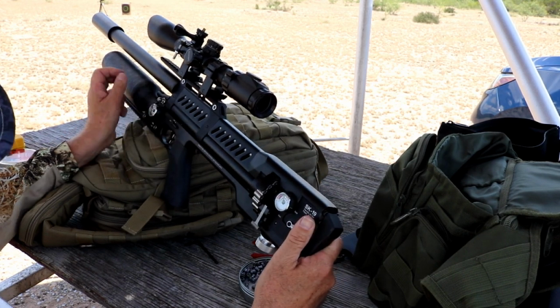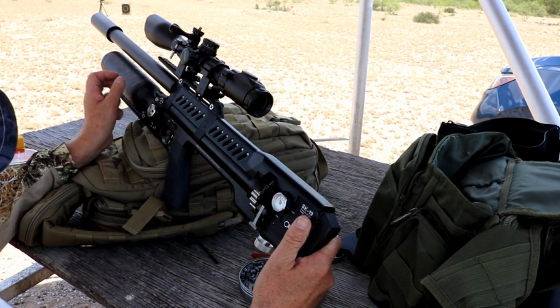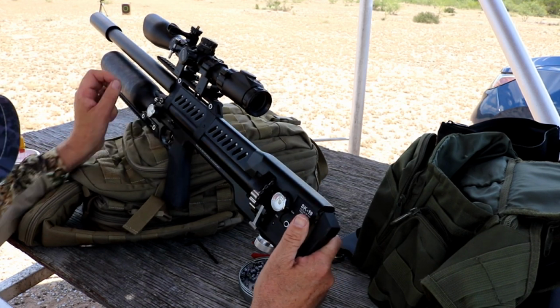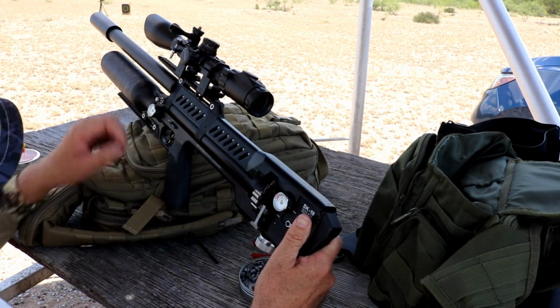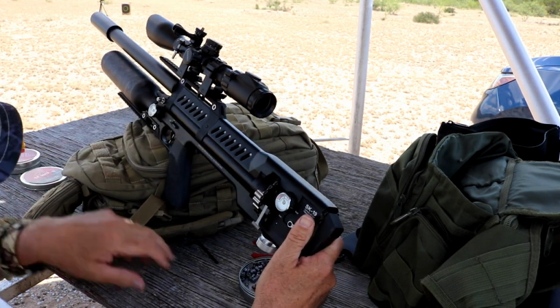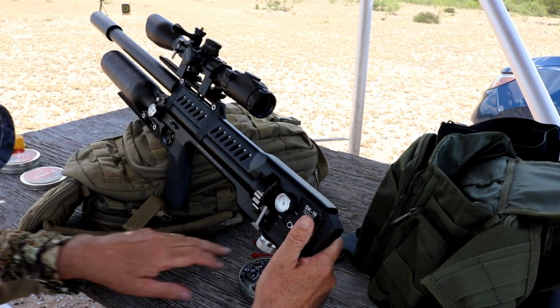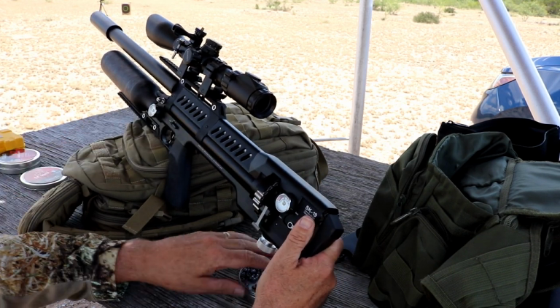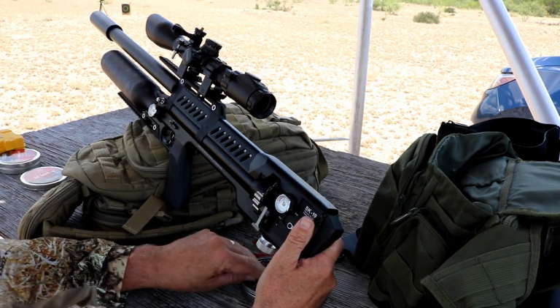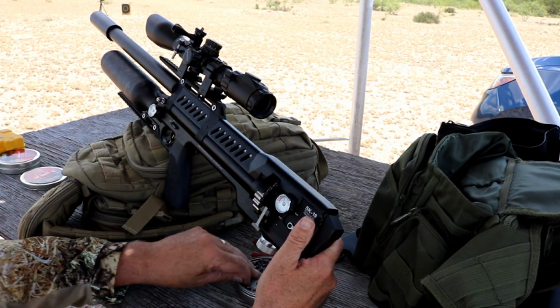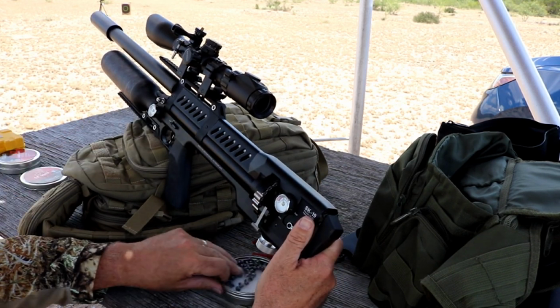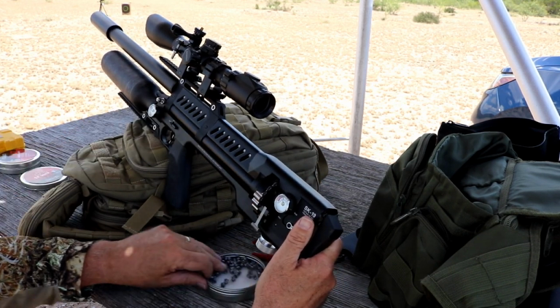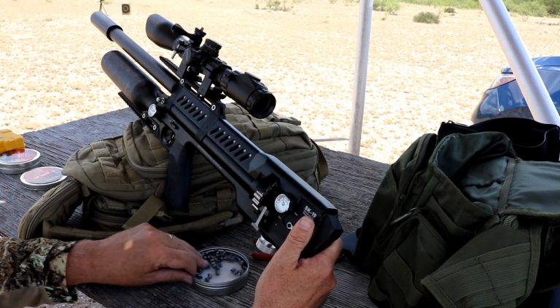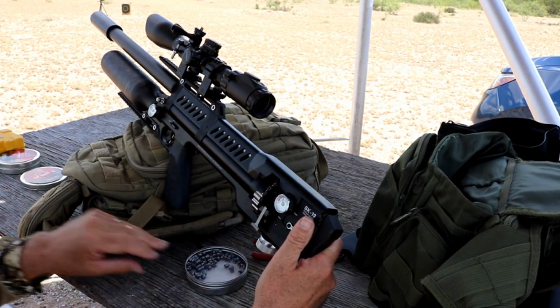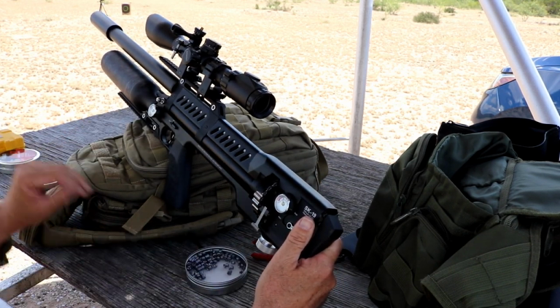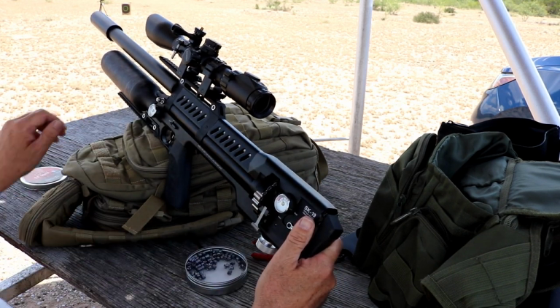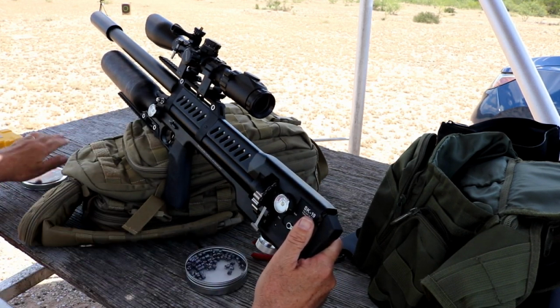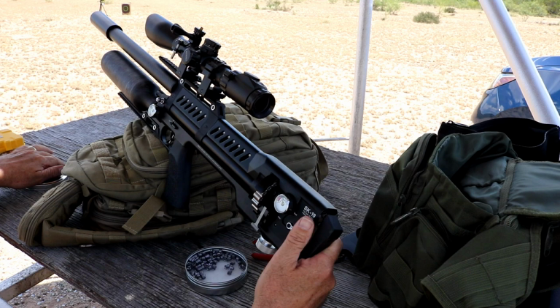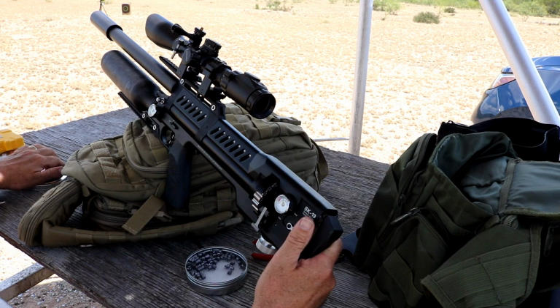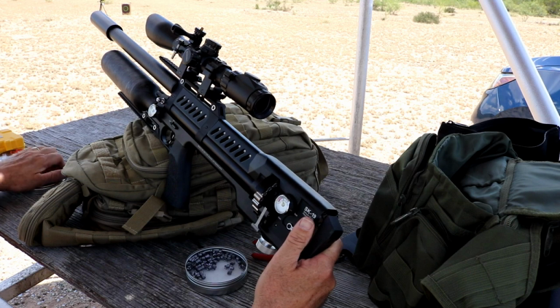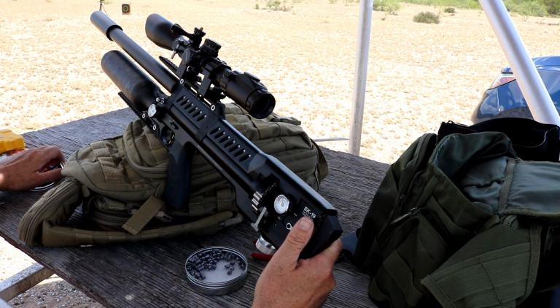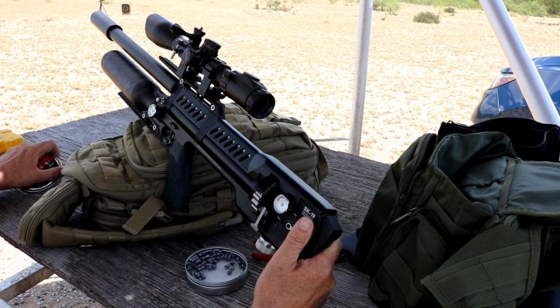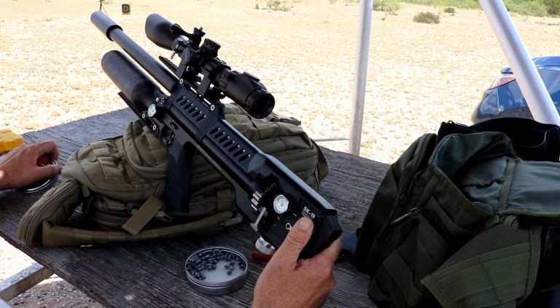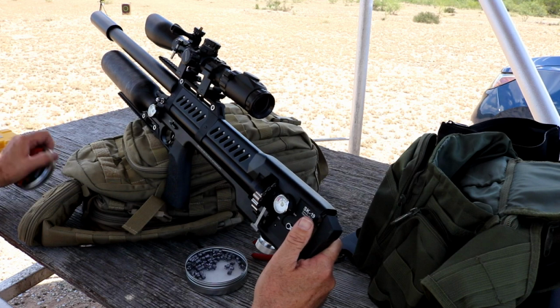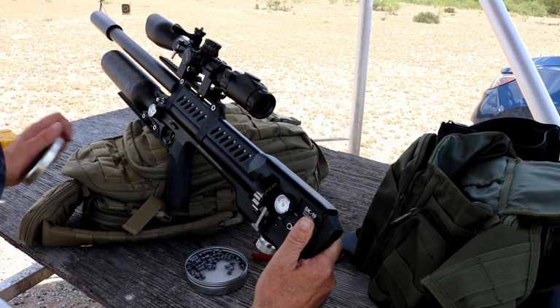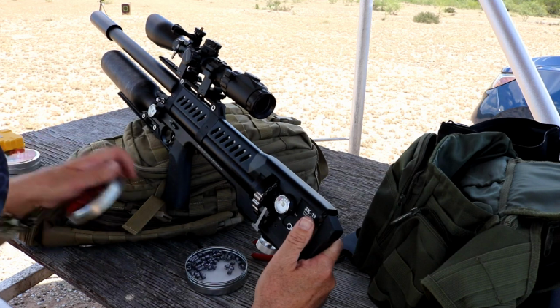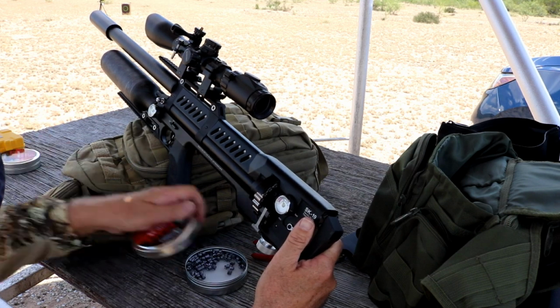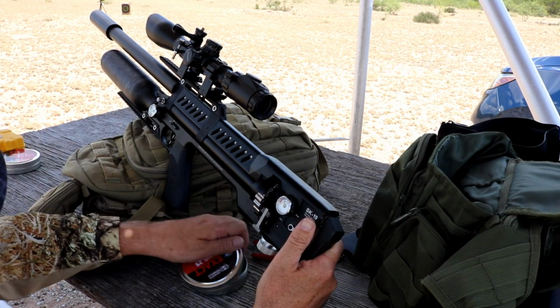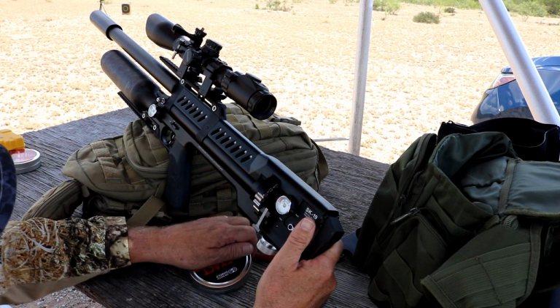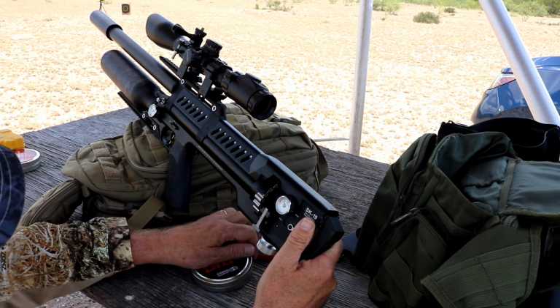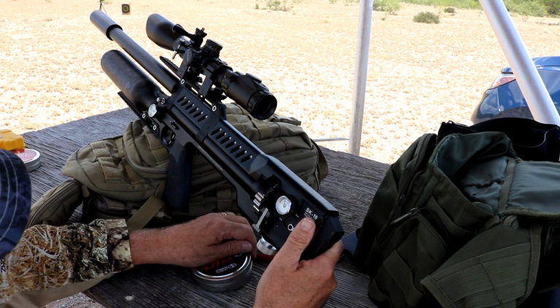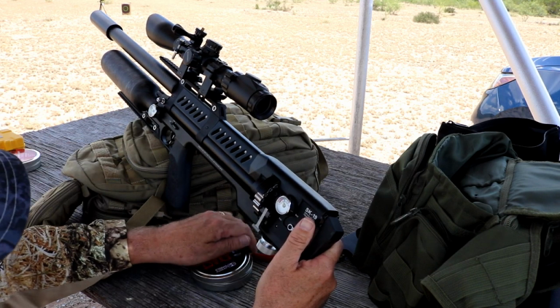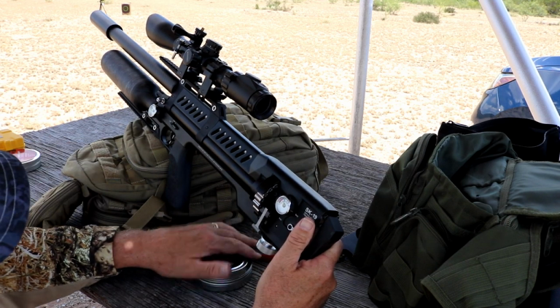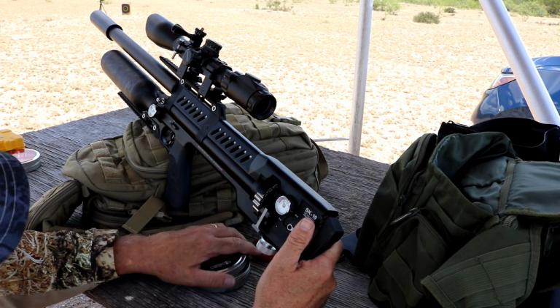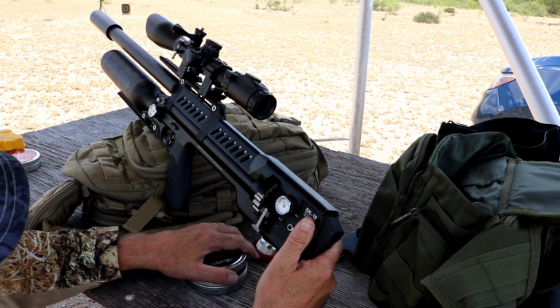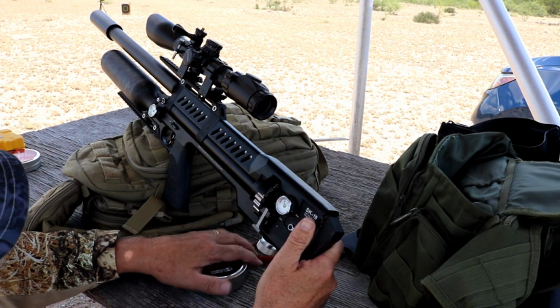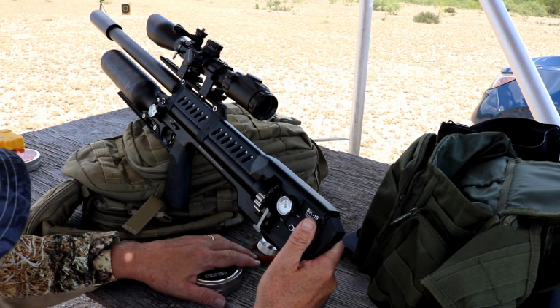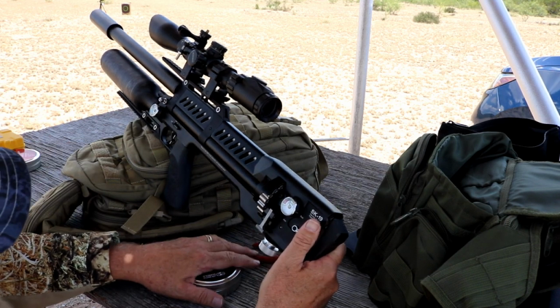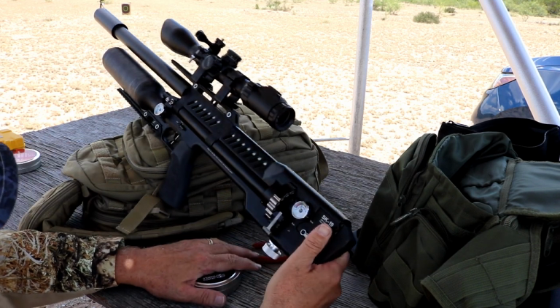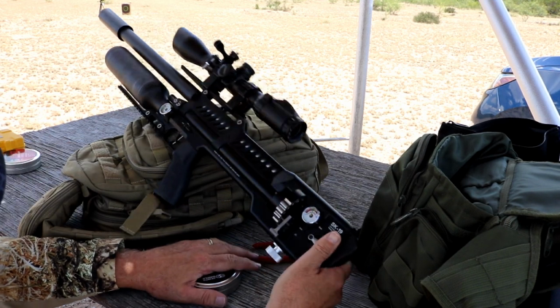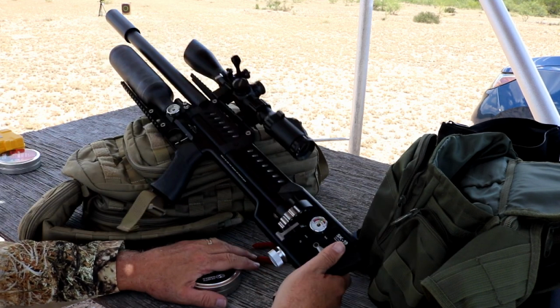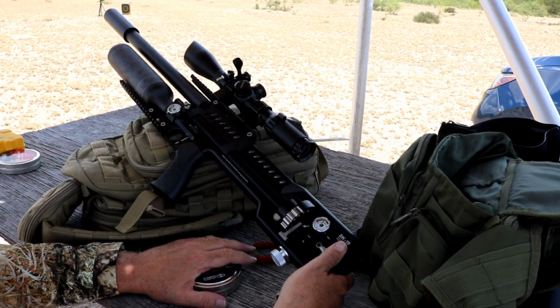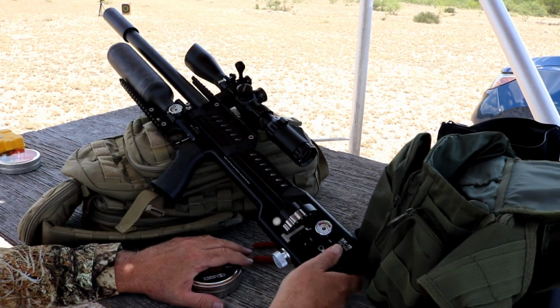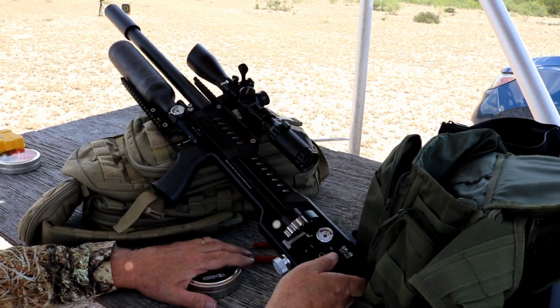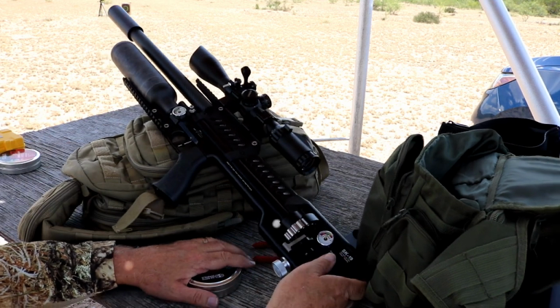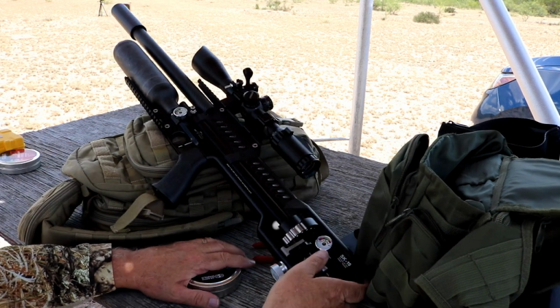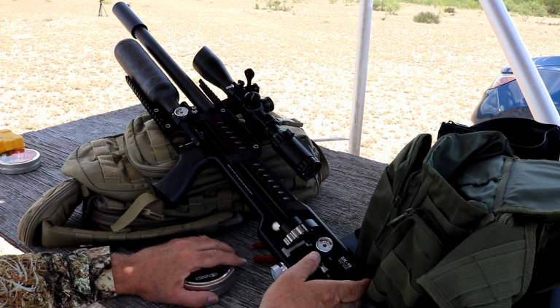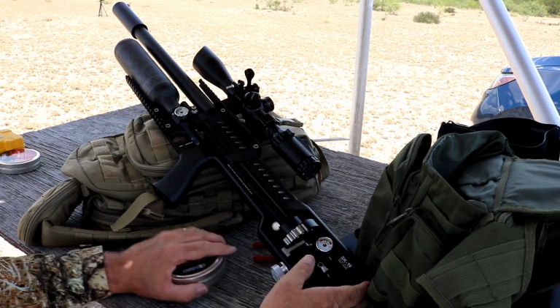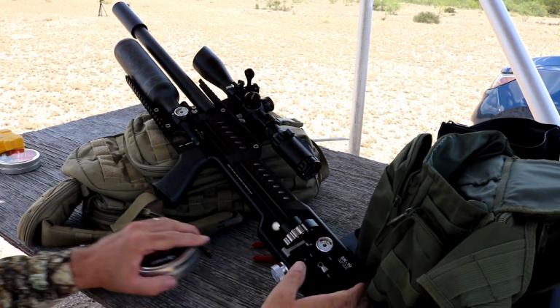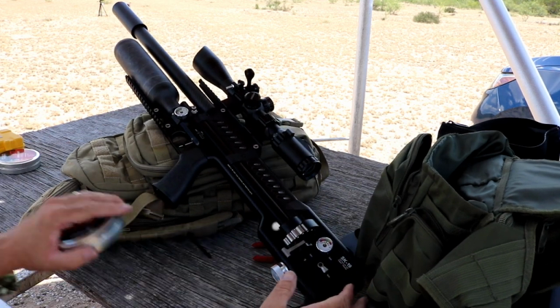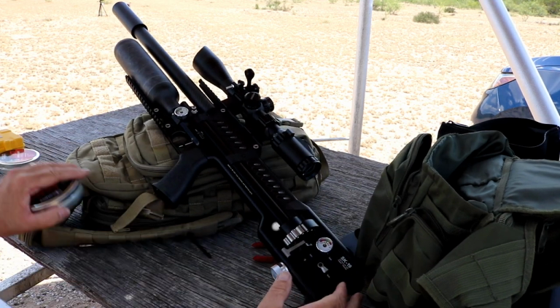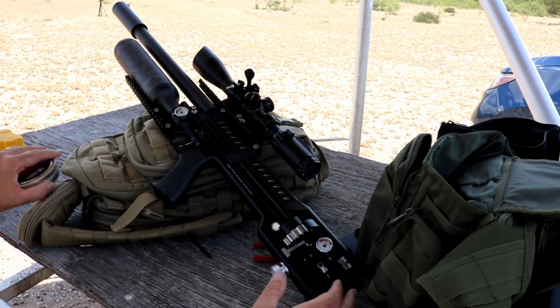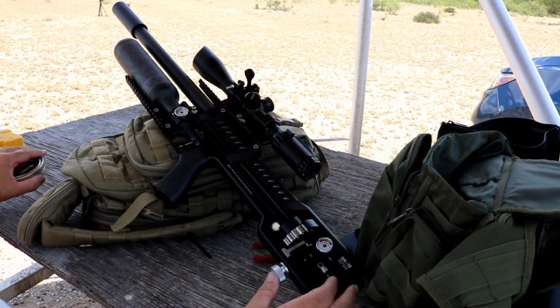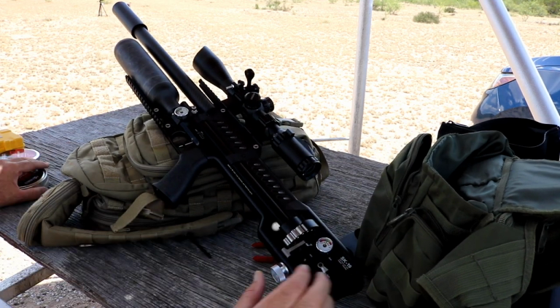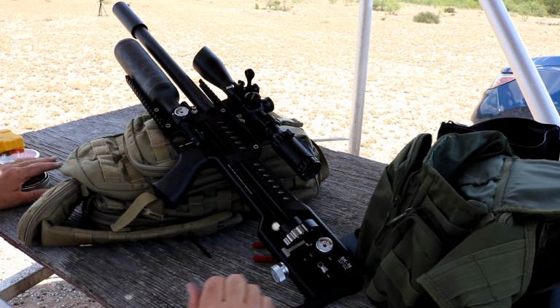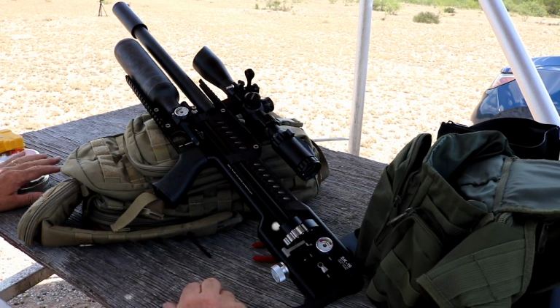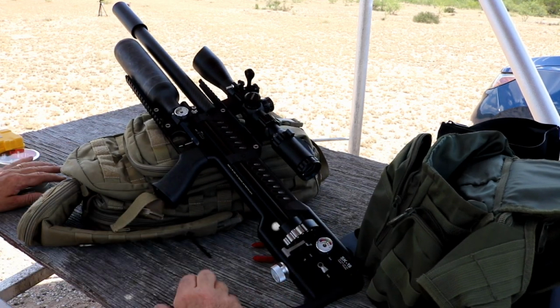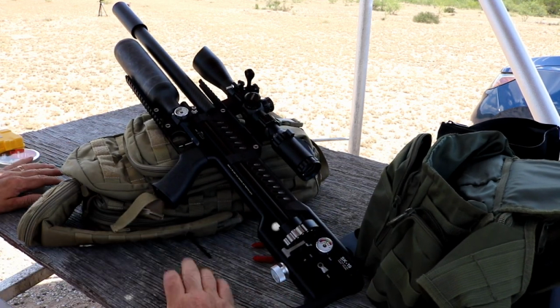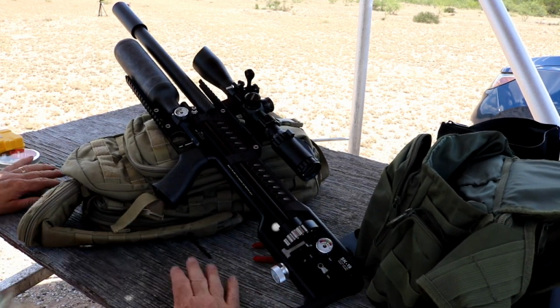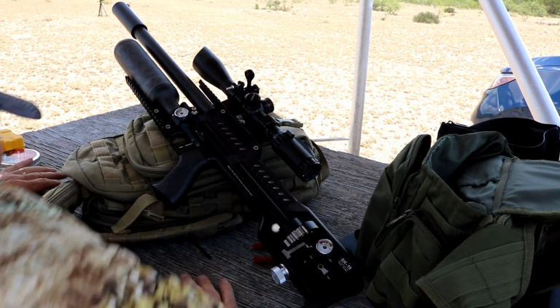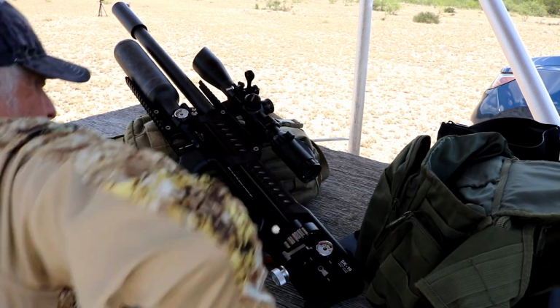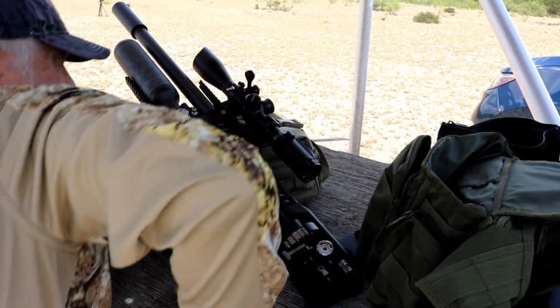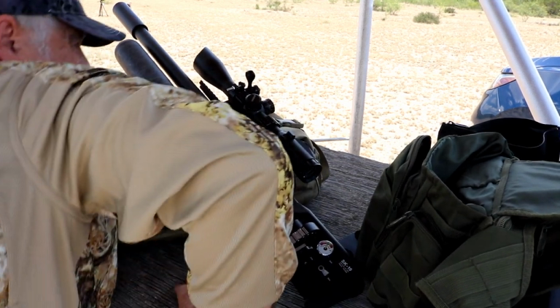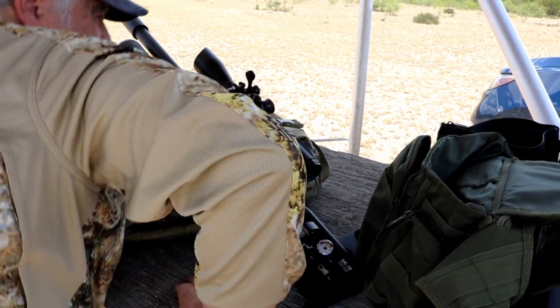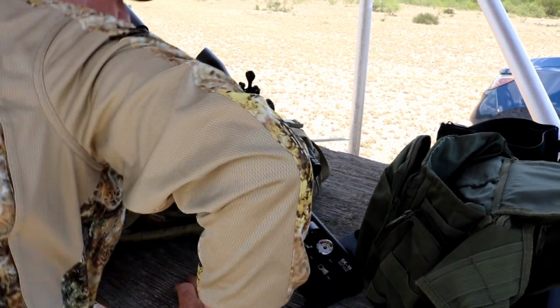The SK-19 is fairly lightweight, weighing in at under 8 pounds, and it measures in at a compact 35 inches in length overall.